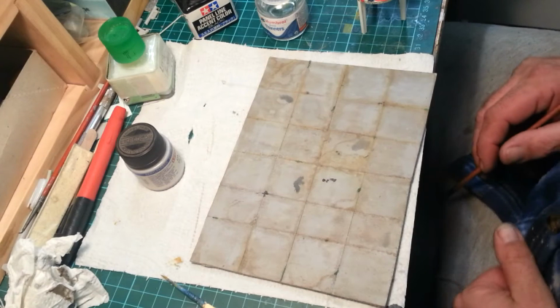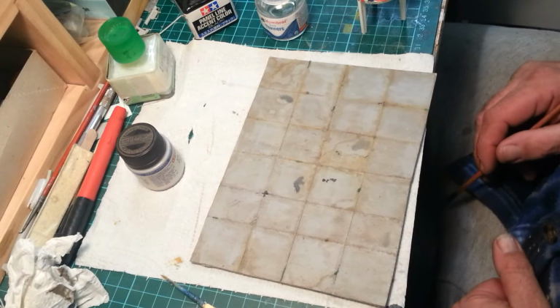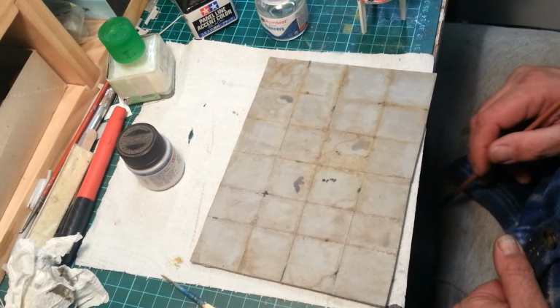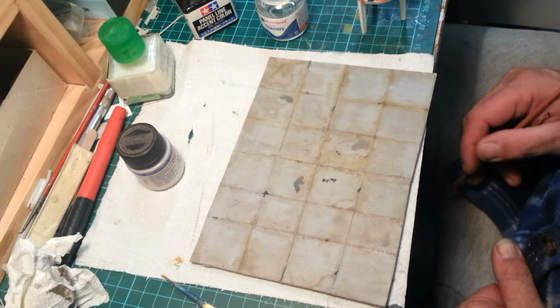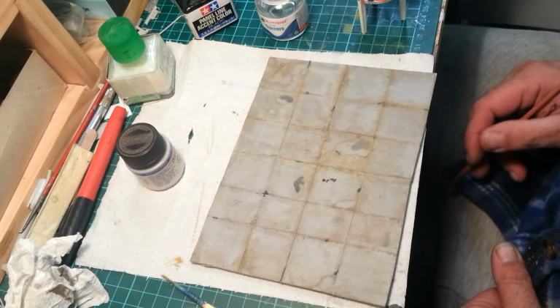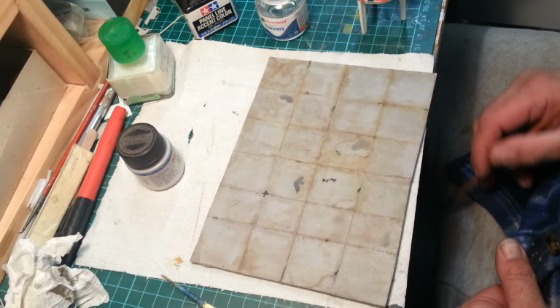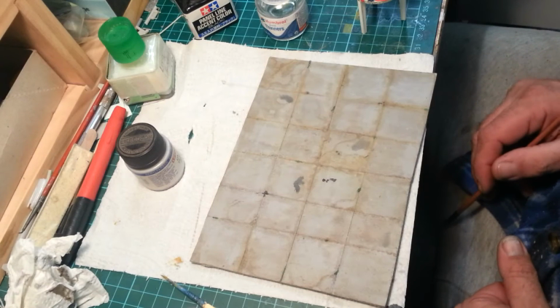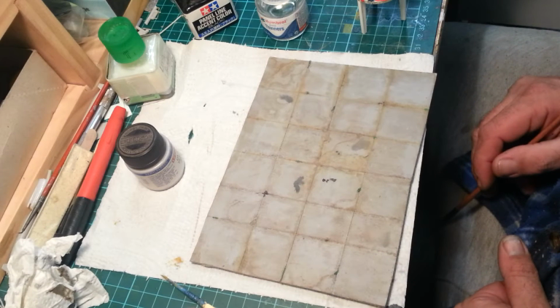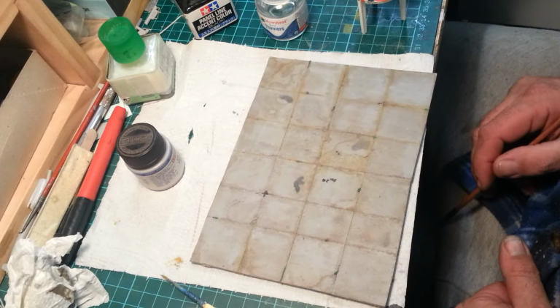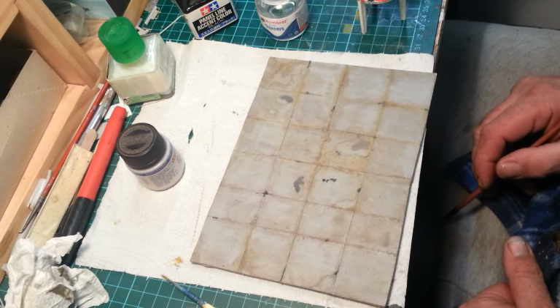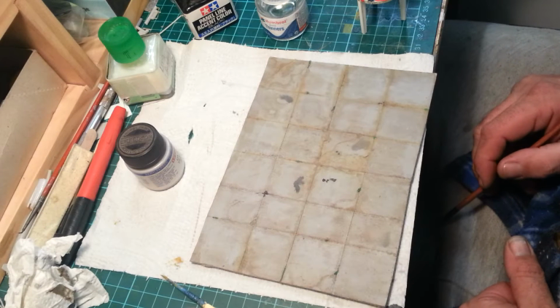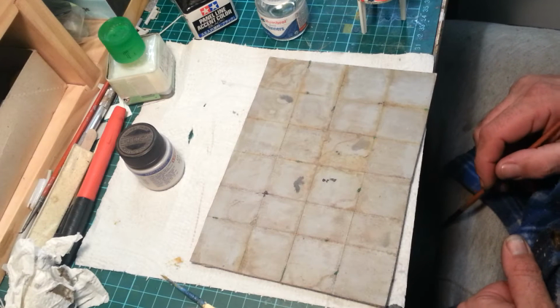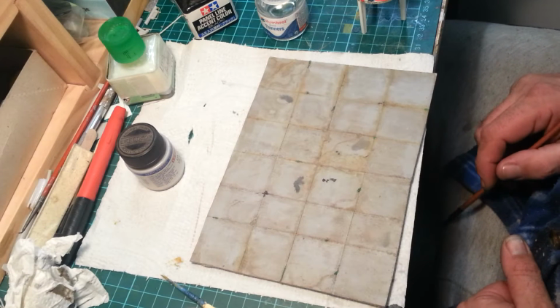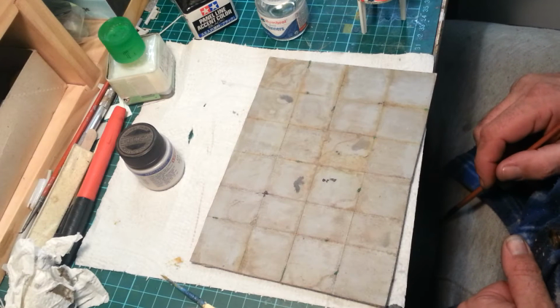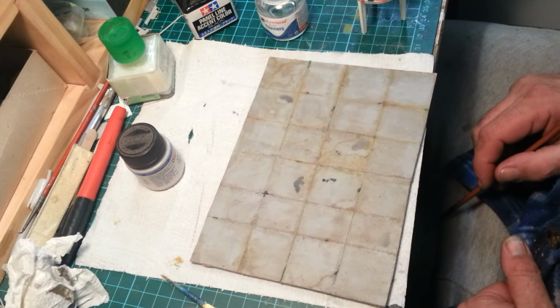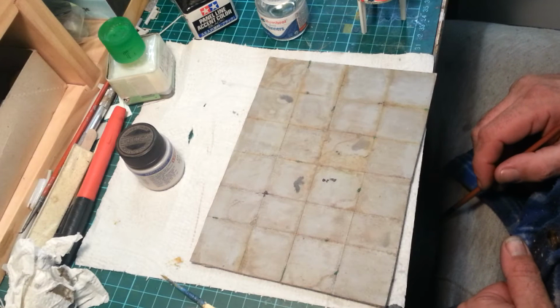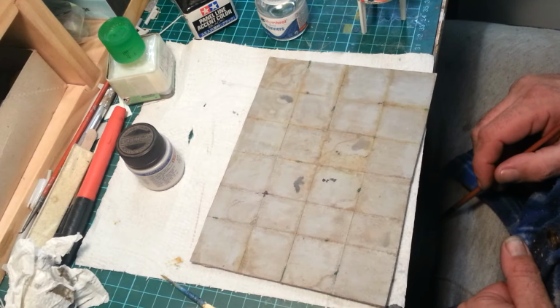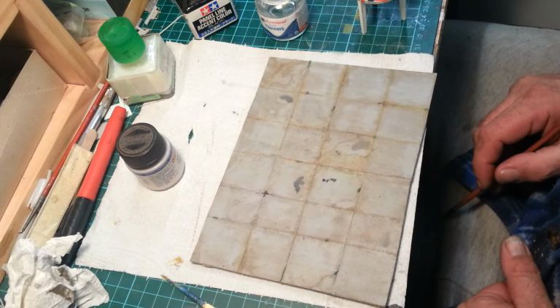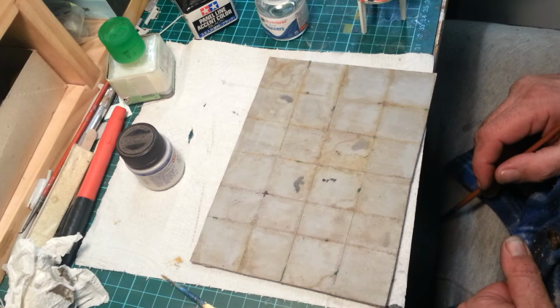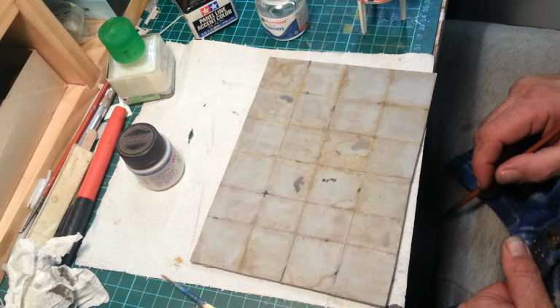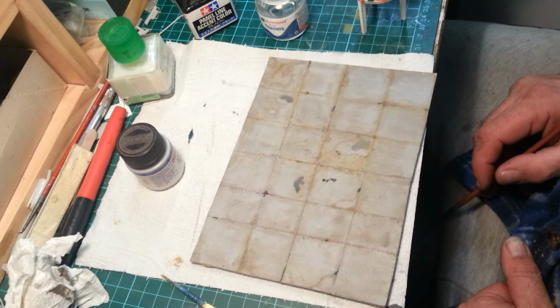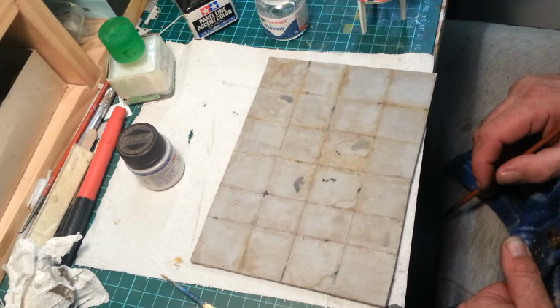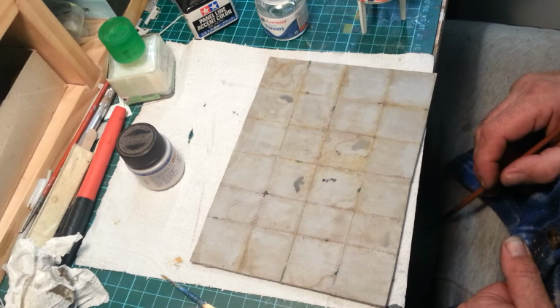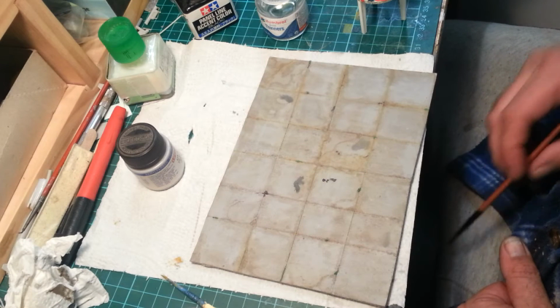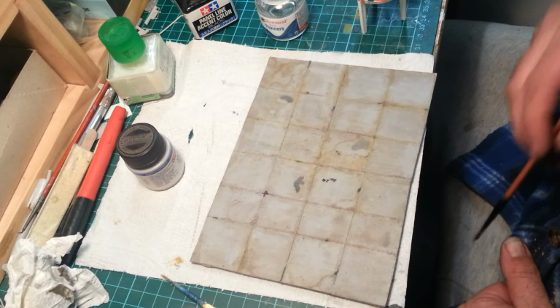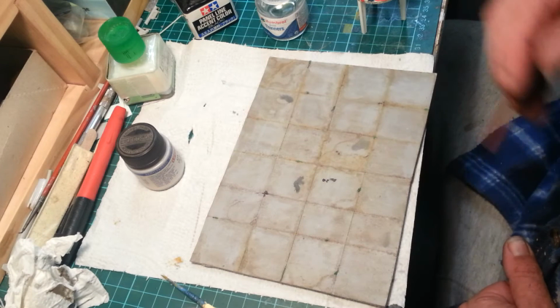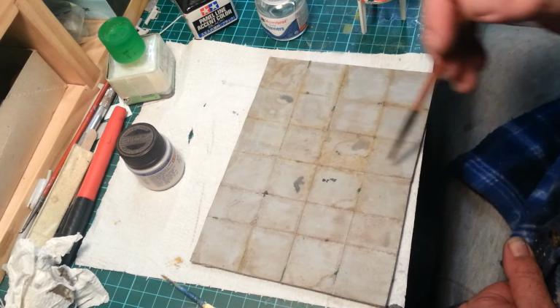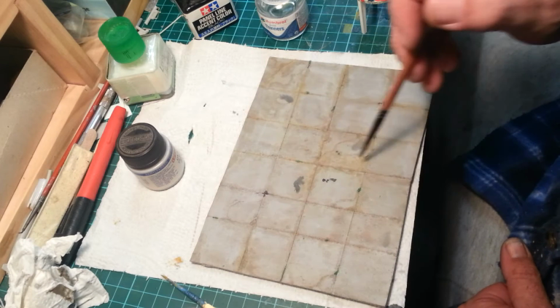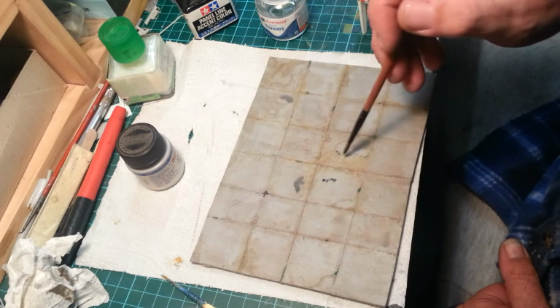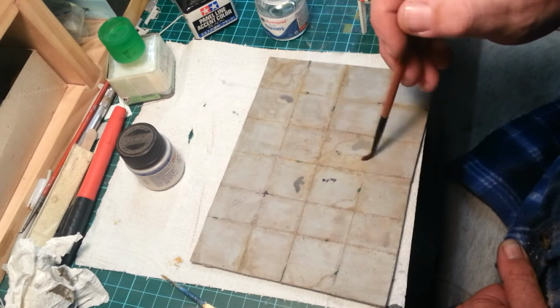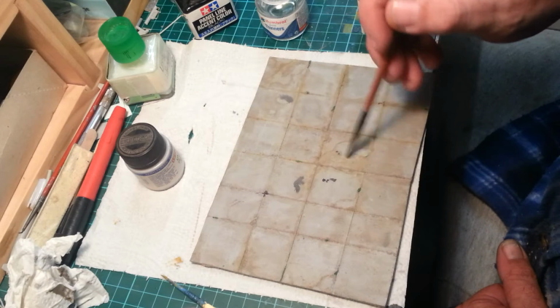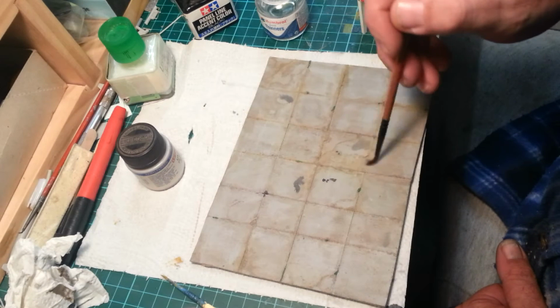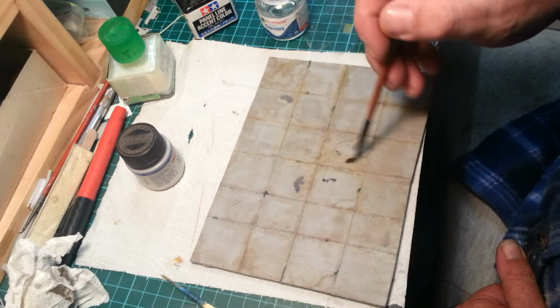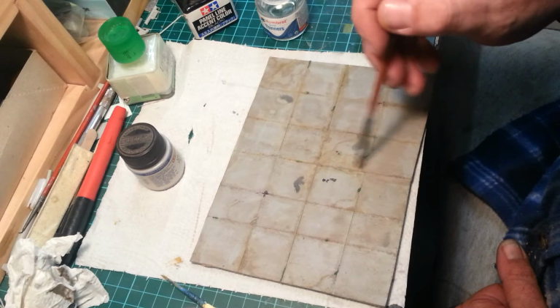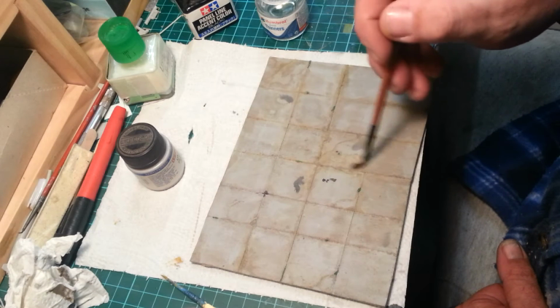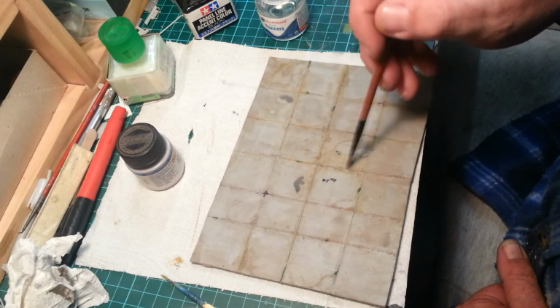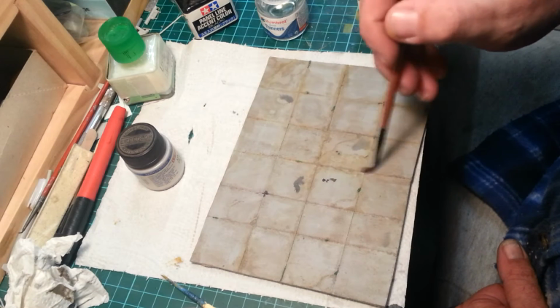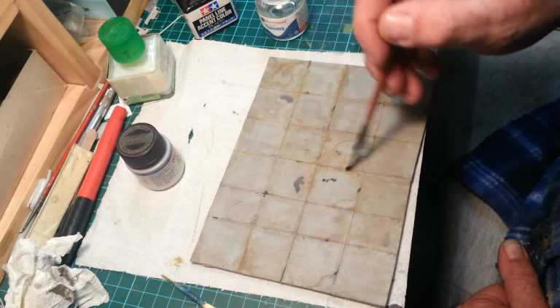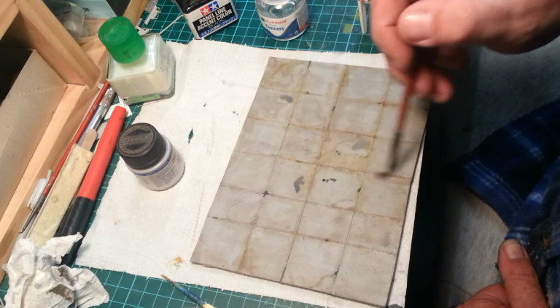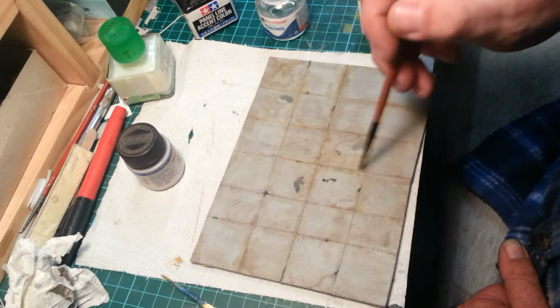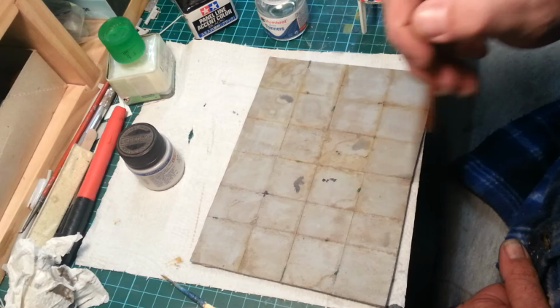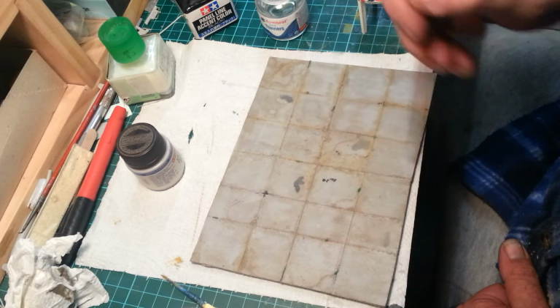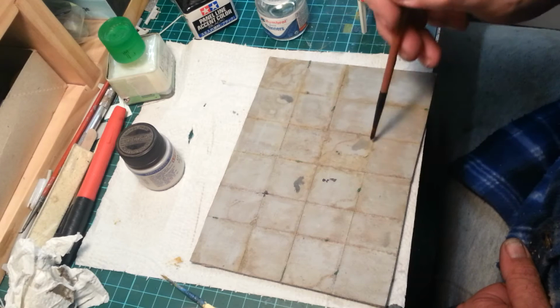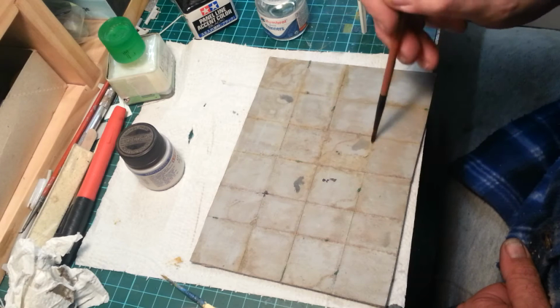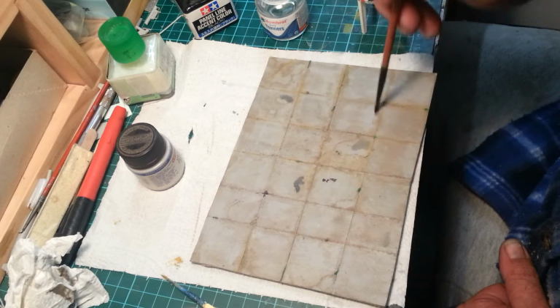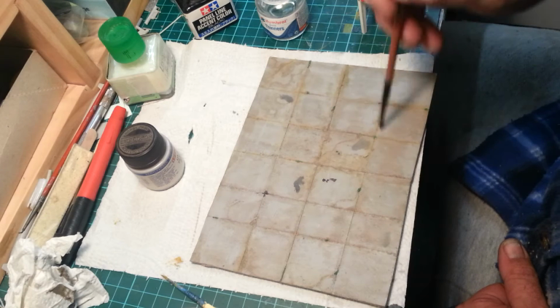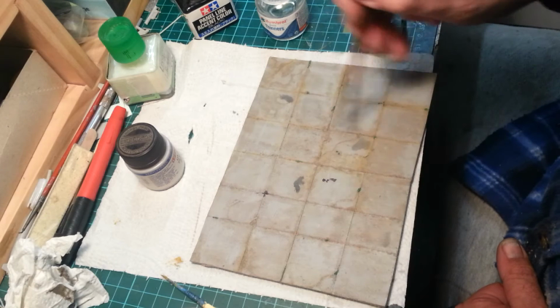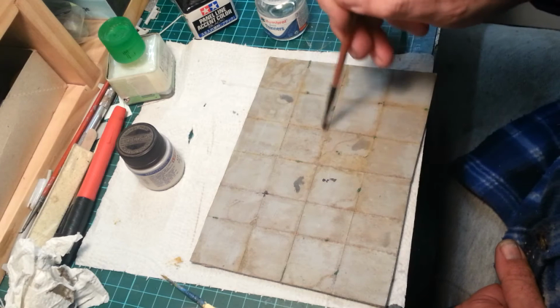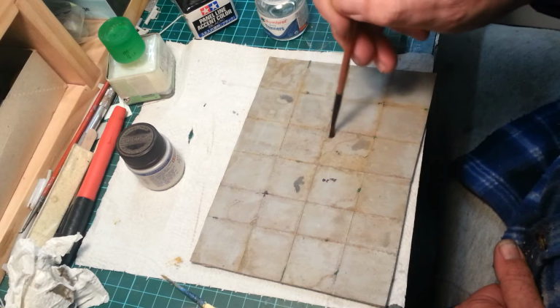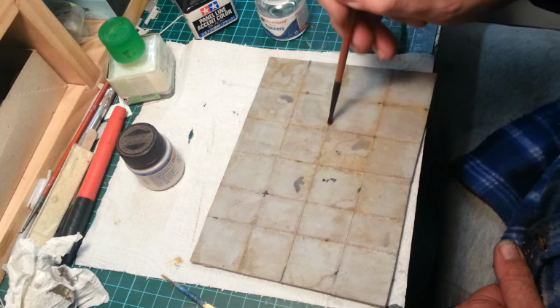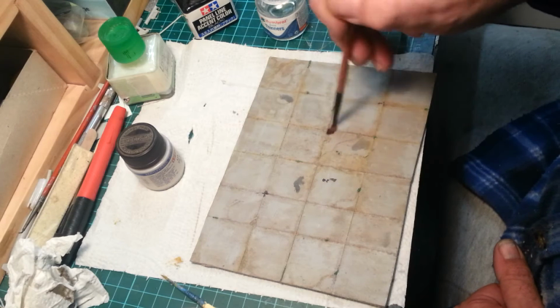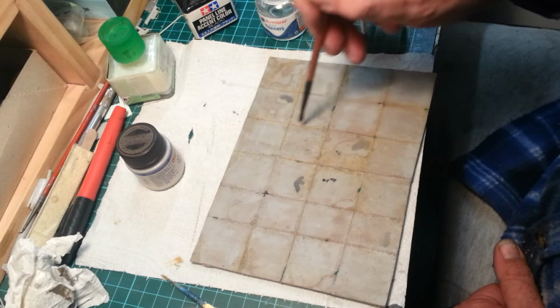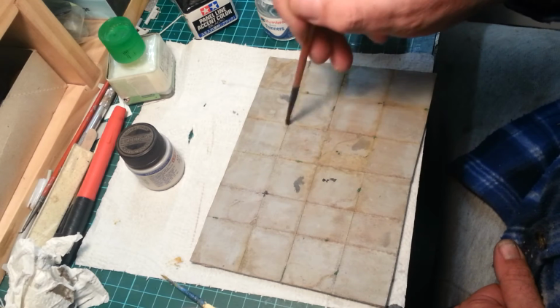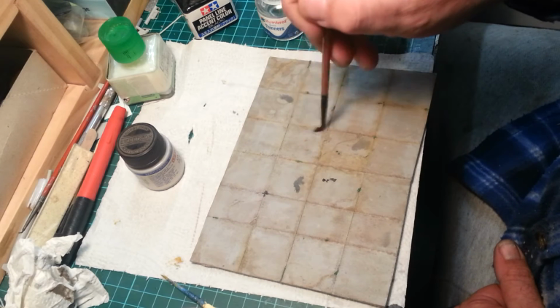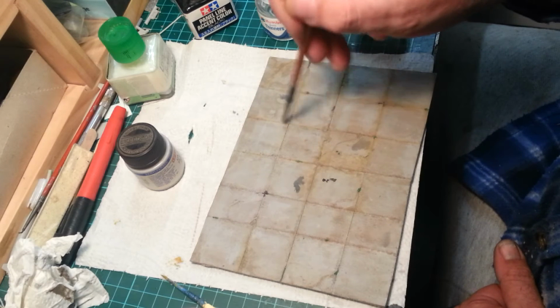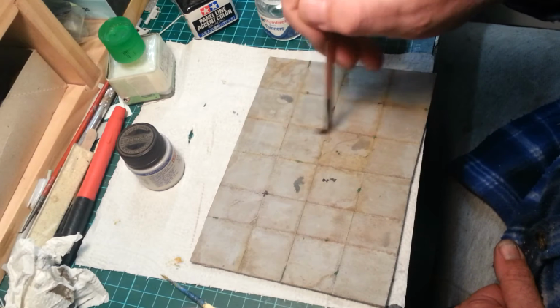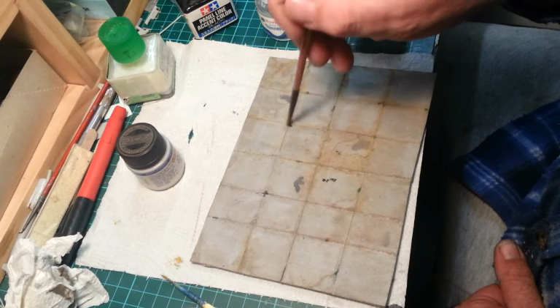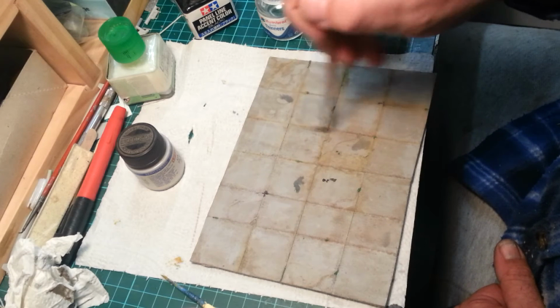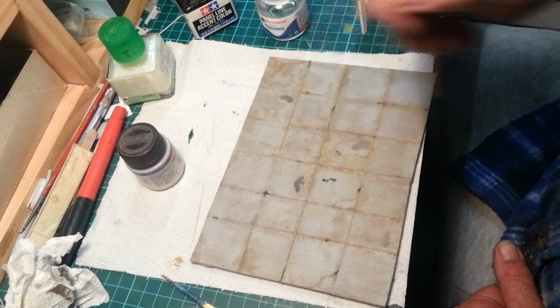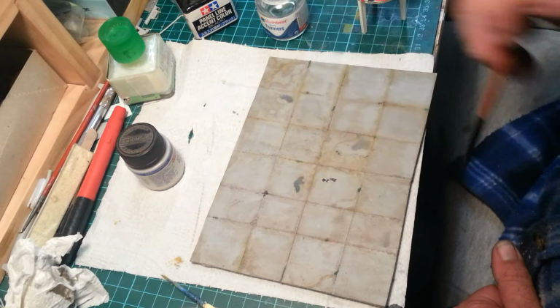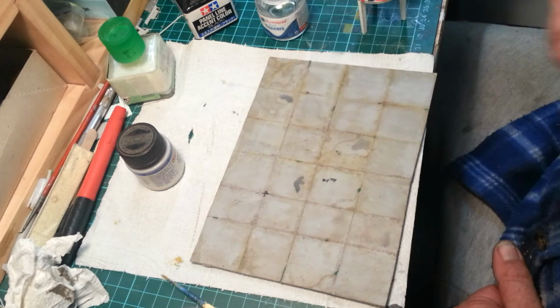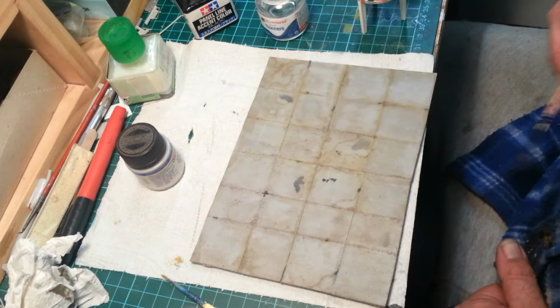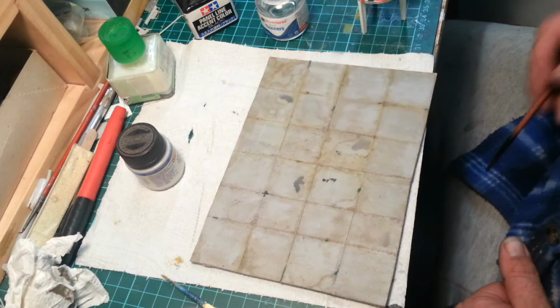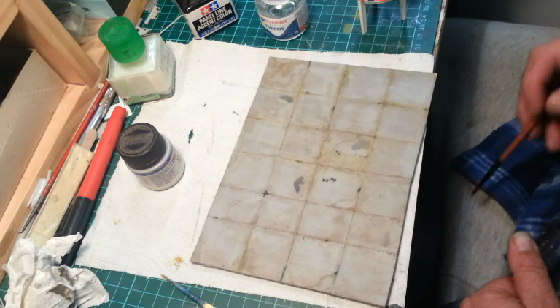Hi guys, how's it going? Welcome back to part 2. How's your base going if you've been building one?